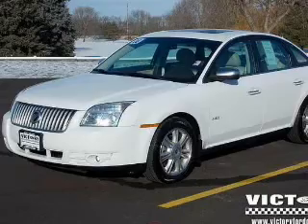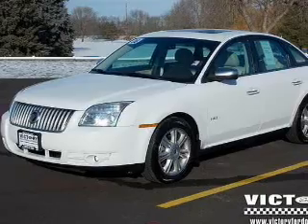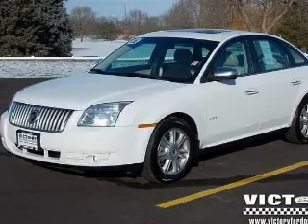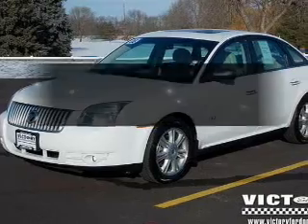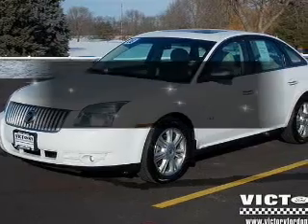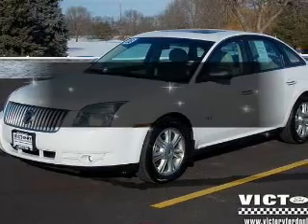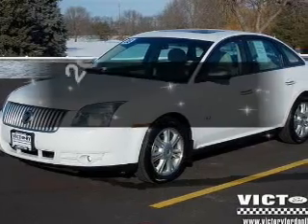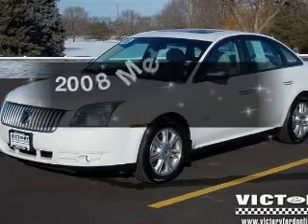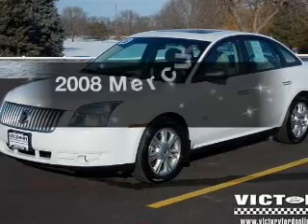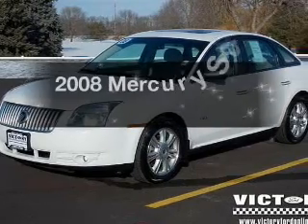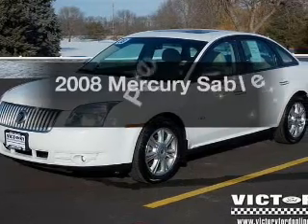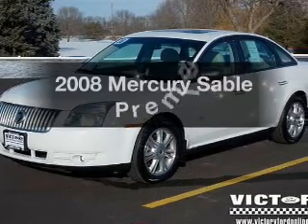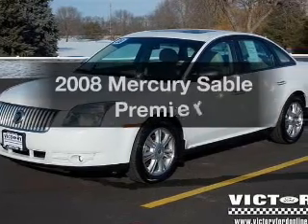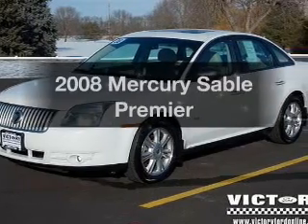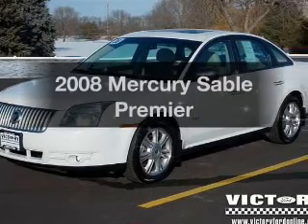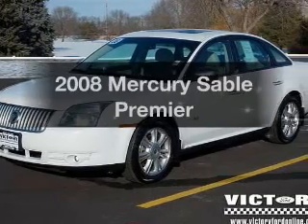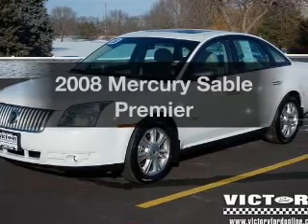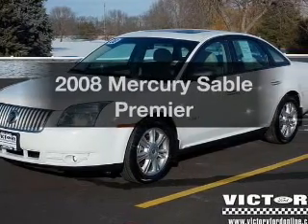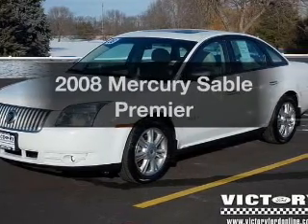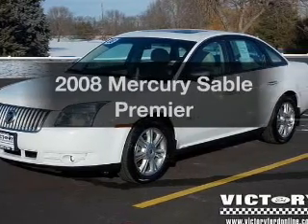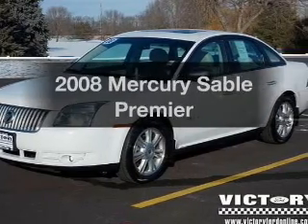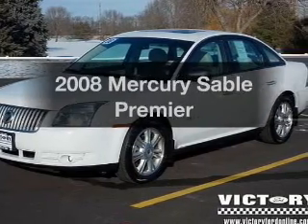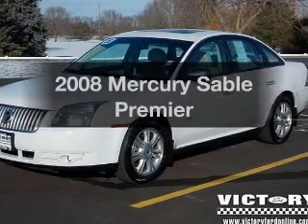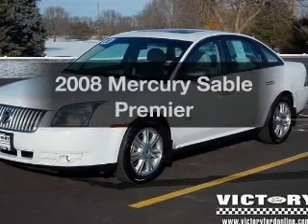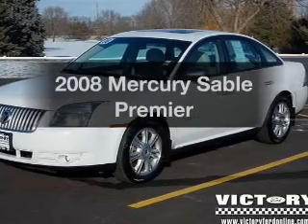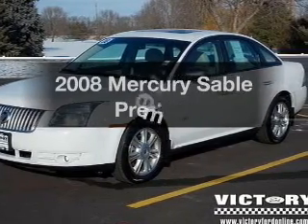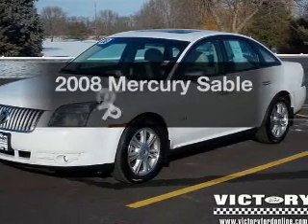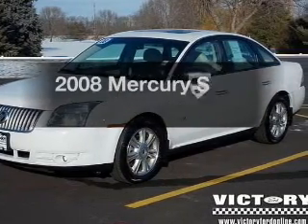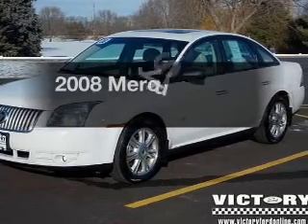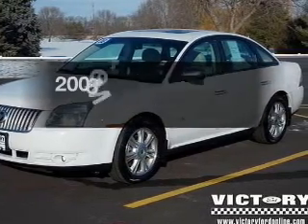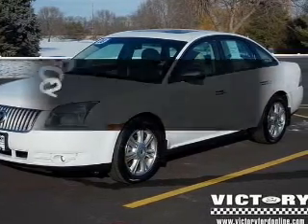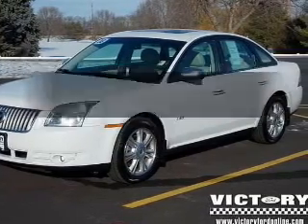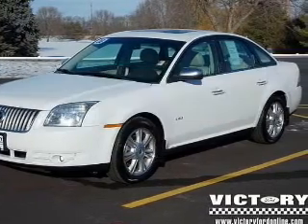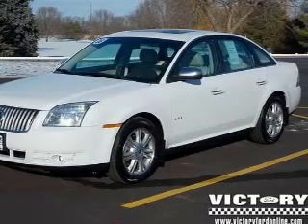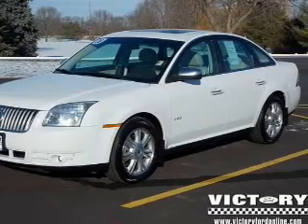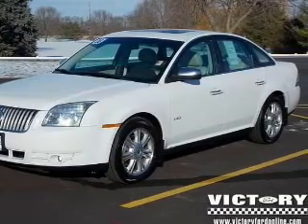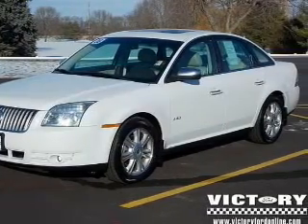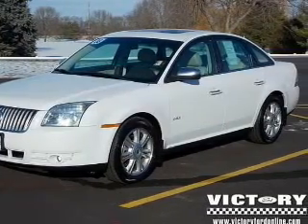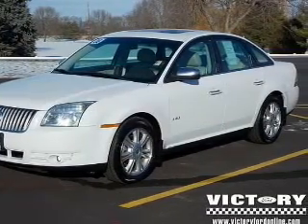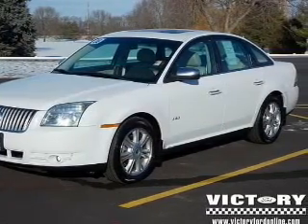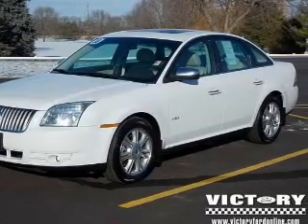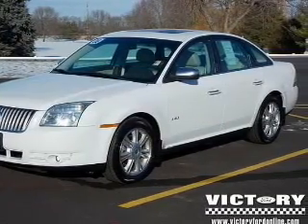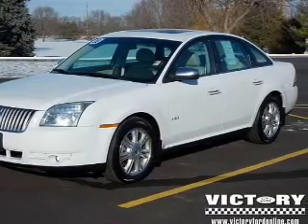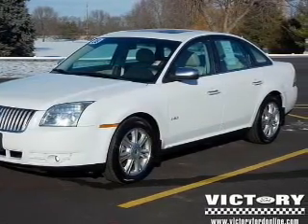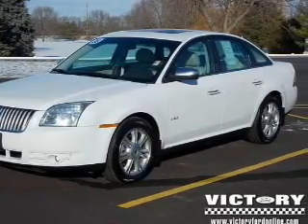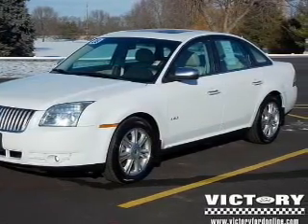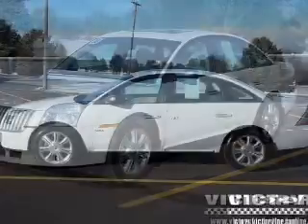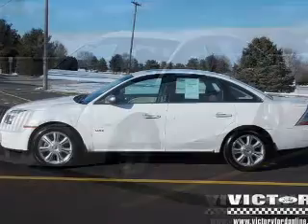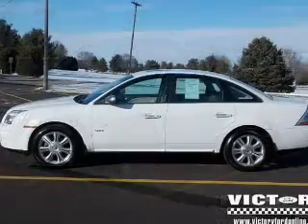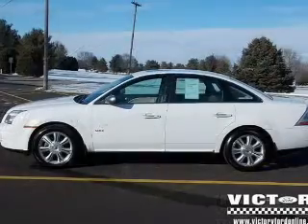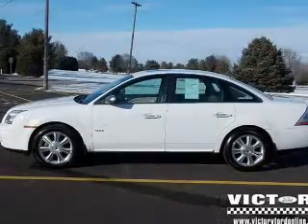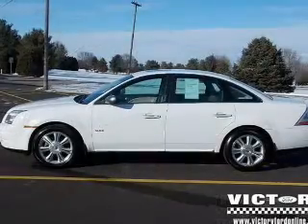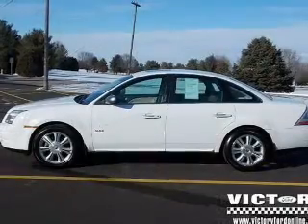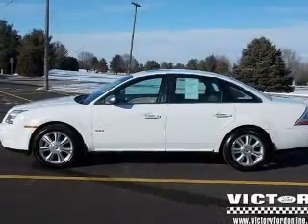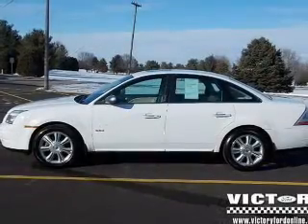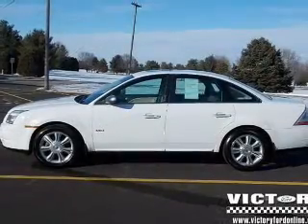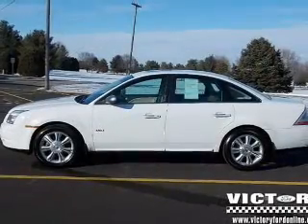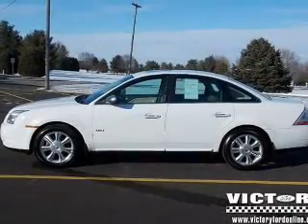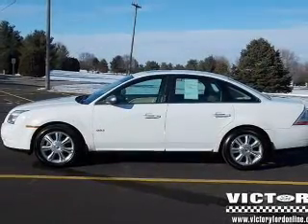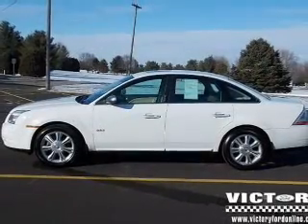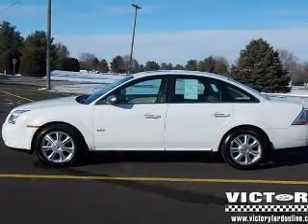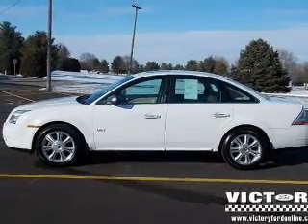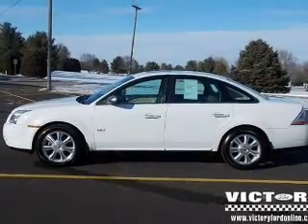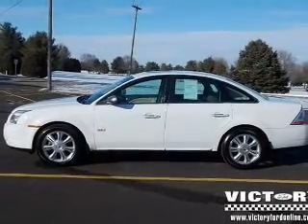Get noticed in this 2008 Mercury Sable. If you're looking for an automobile with great attributes, look no further.